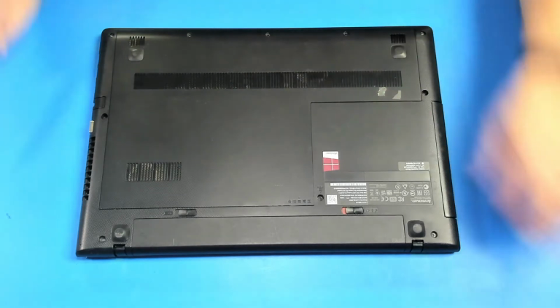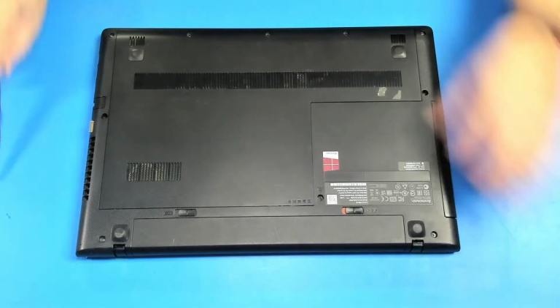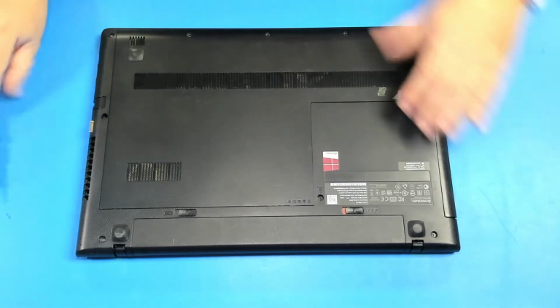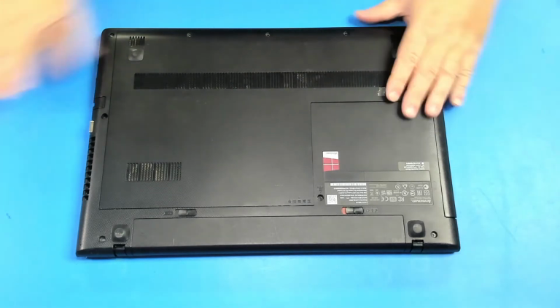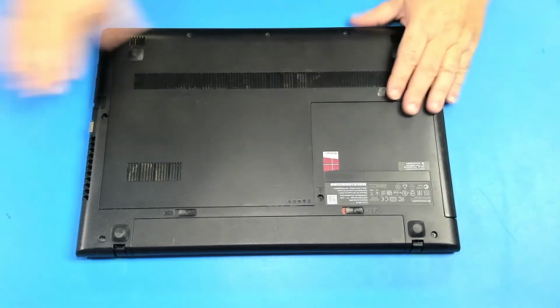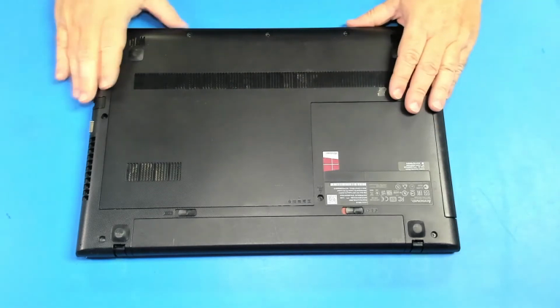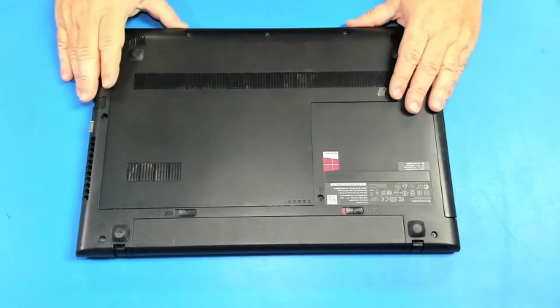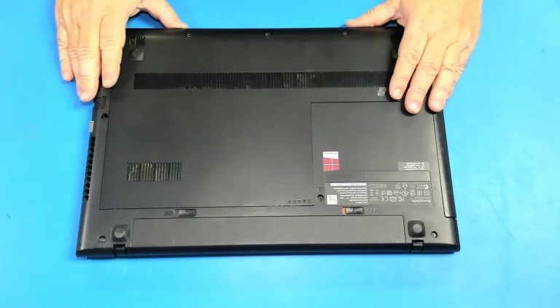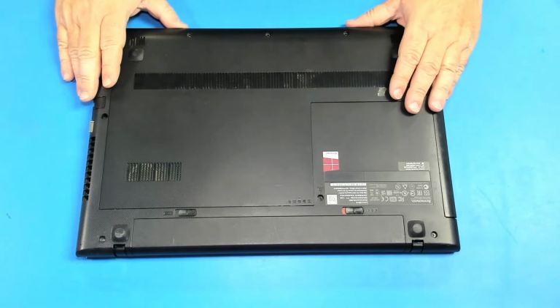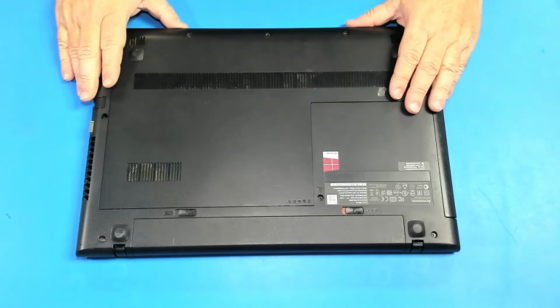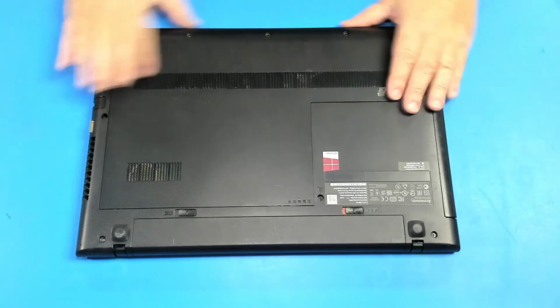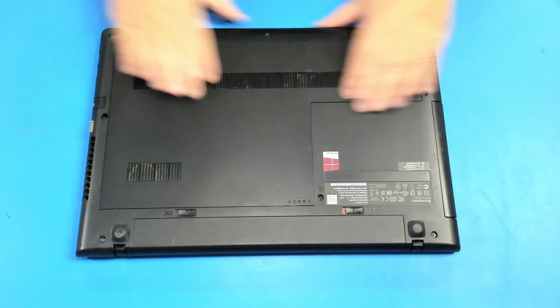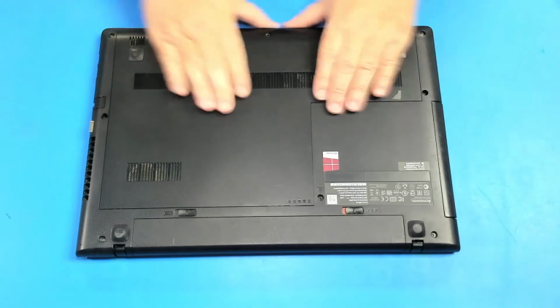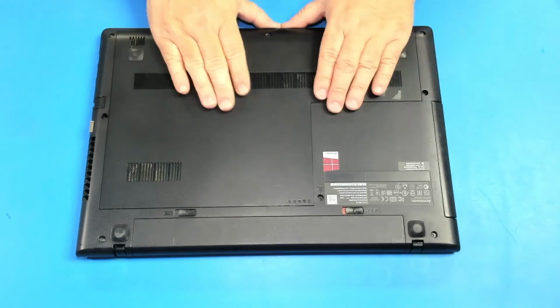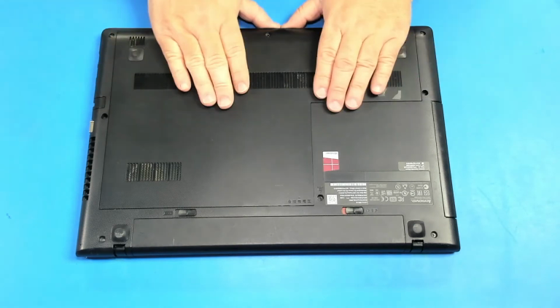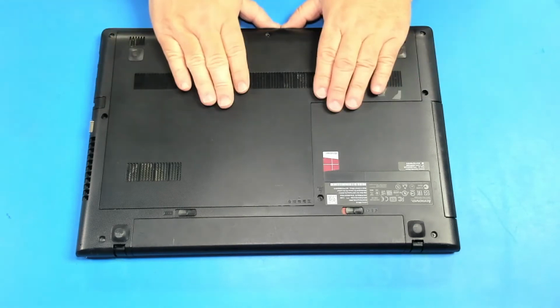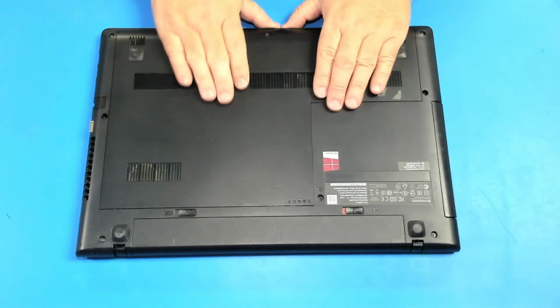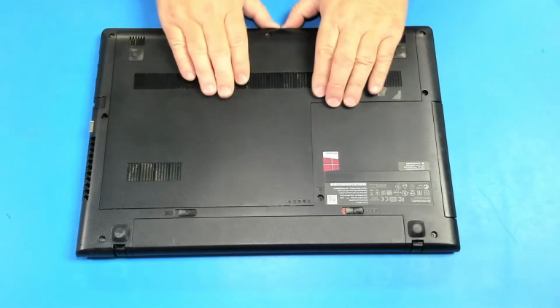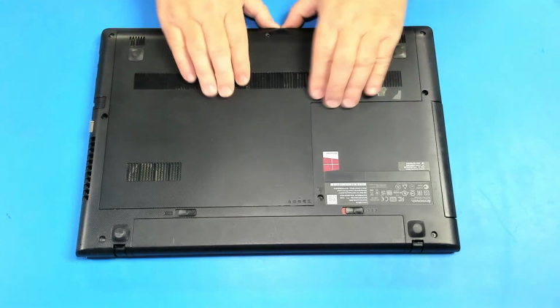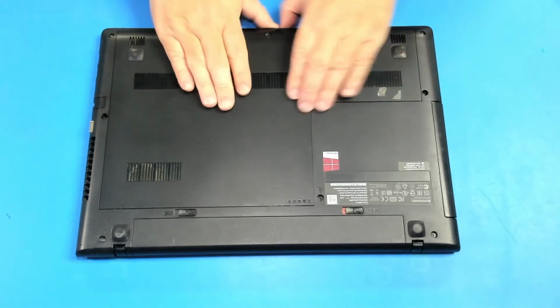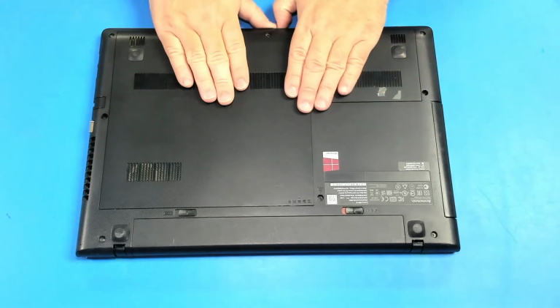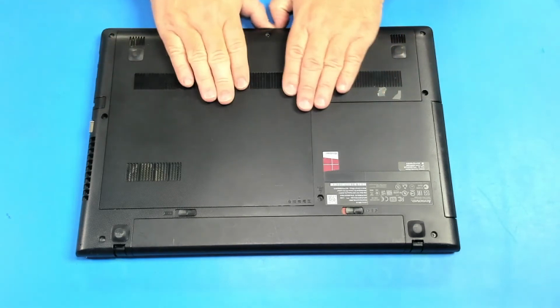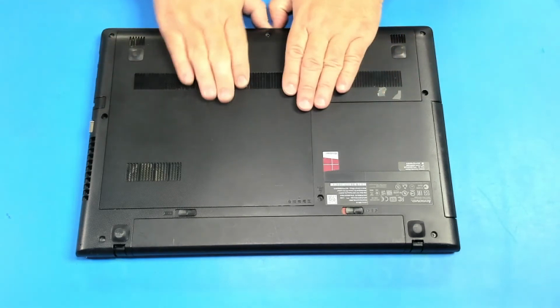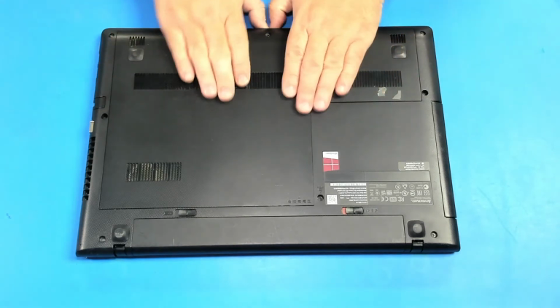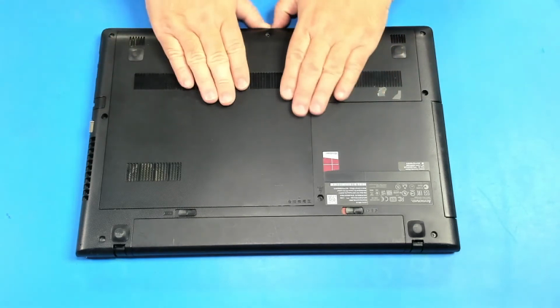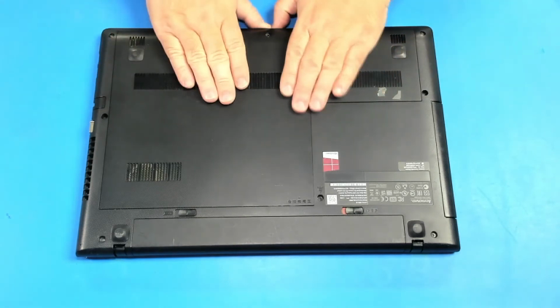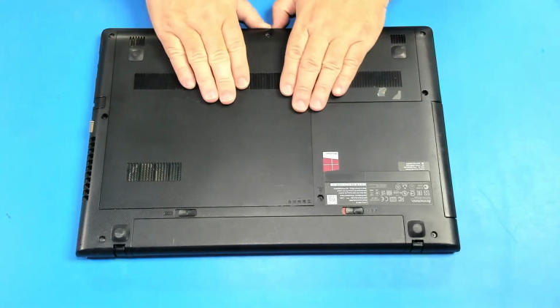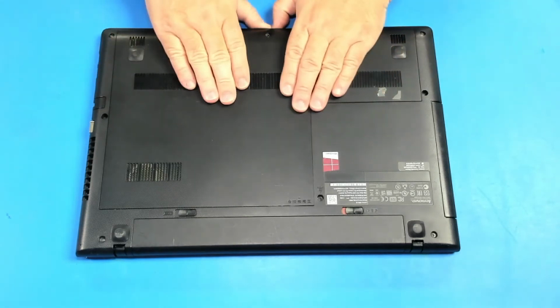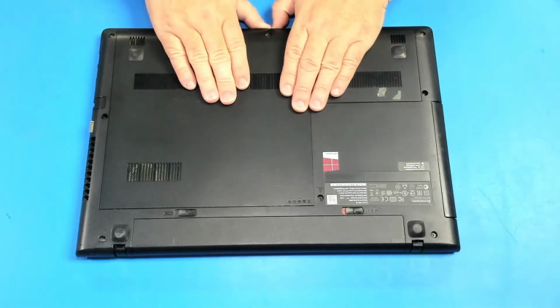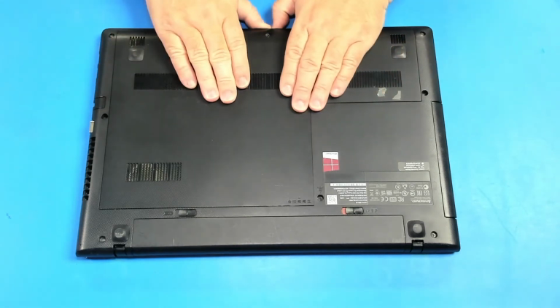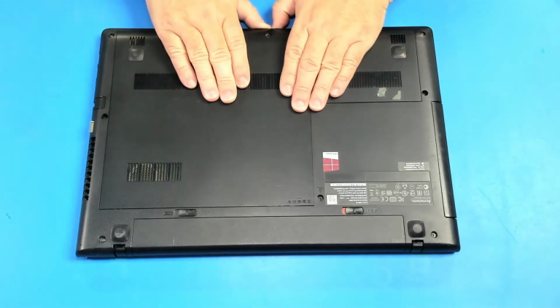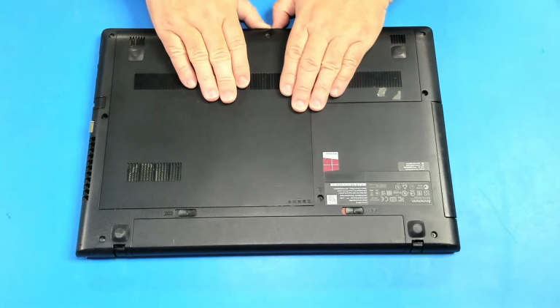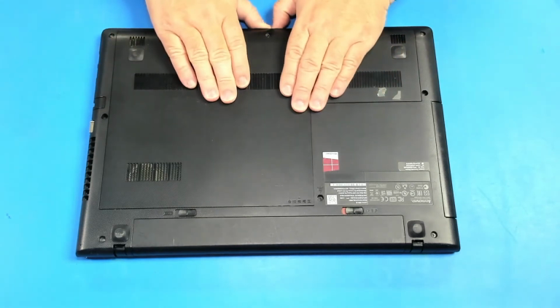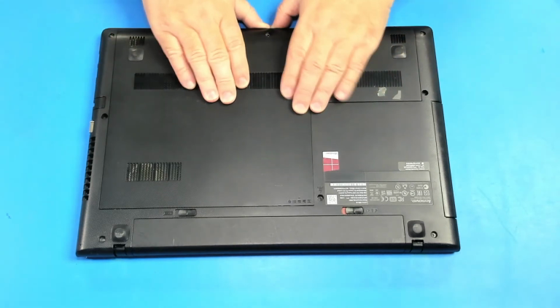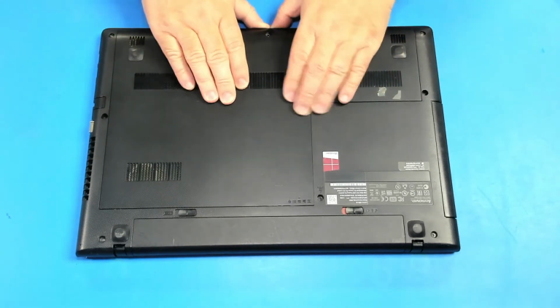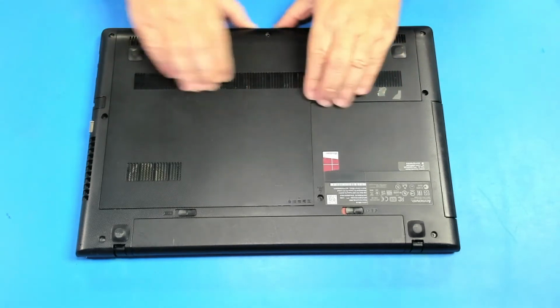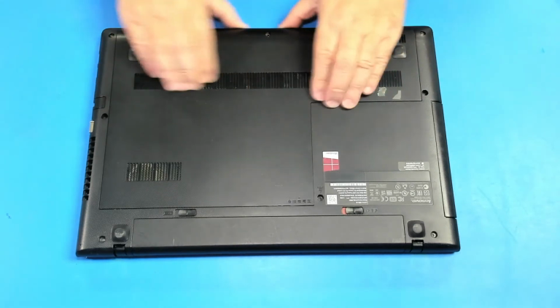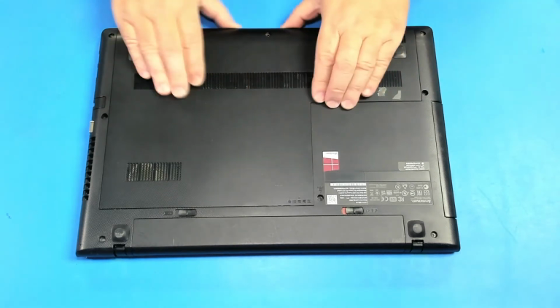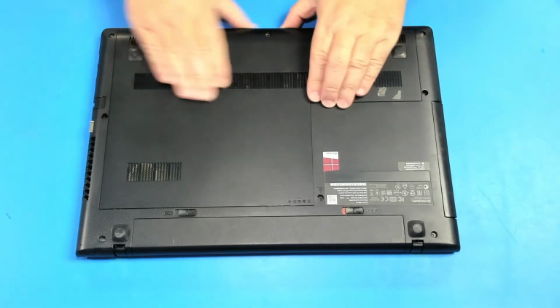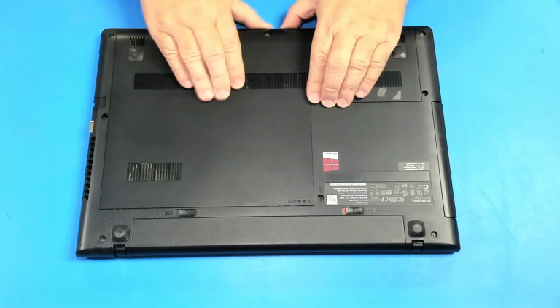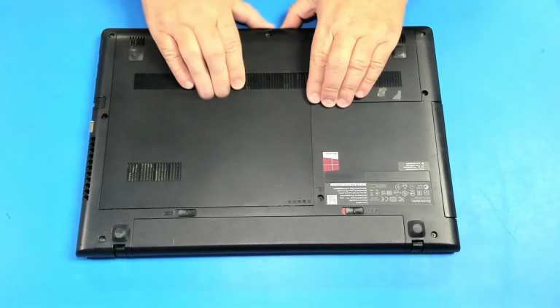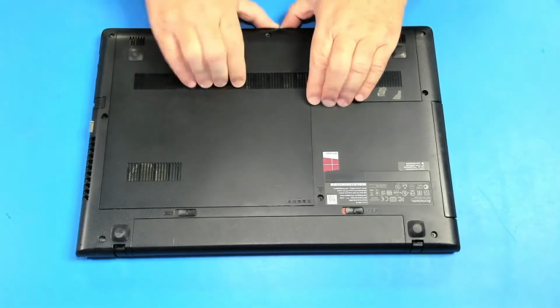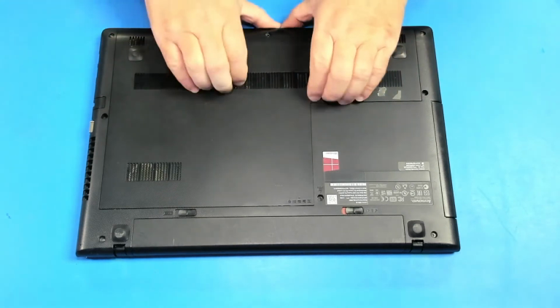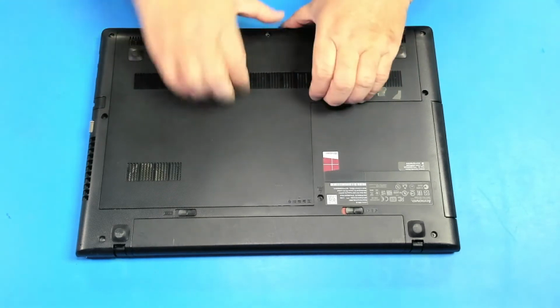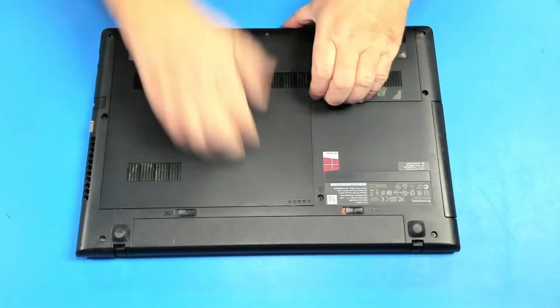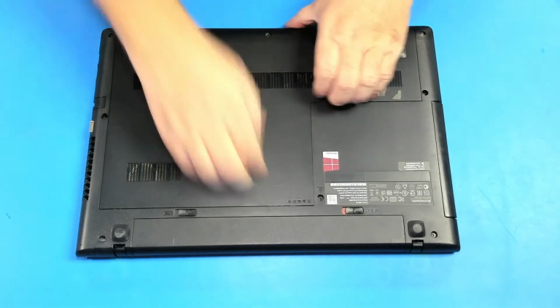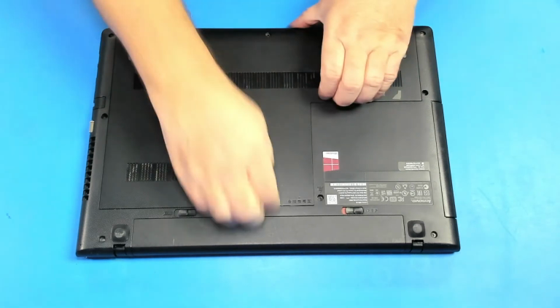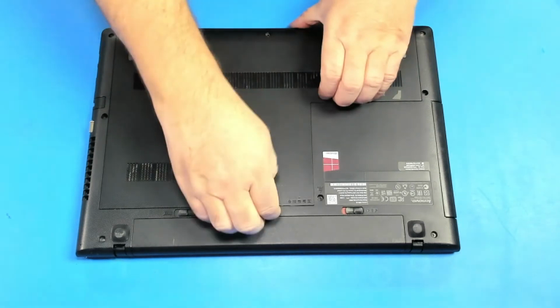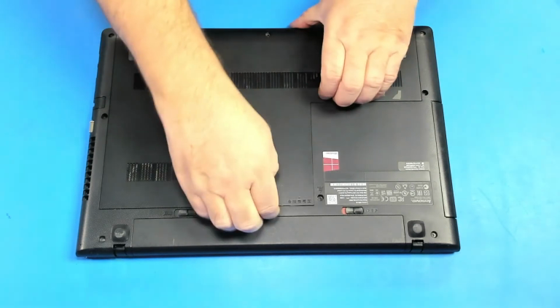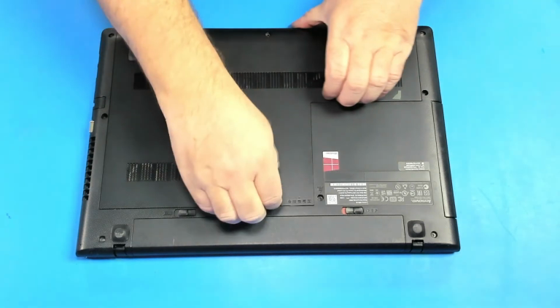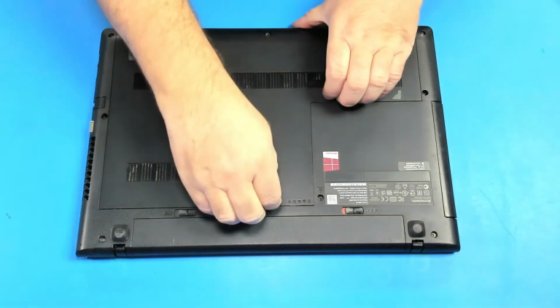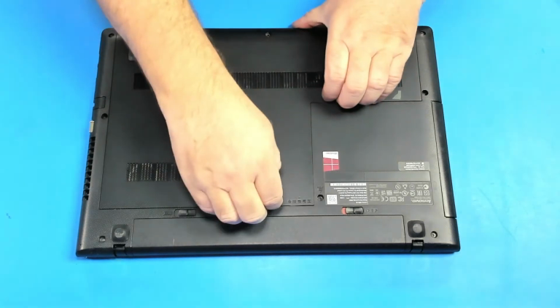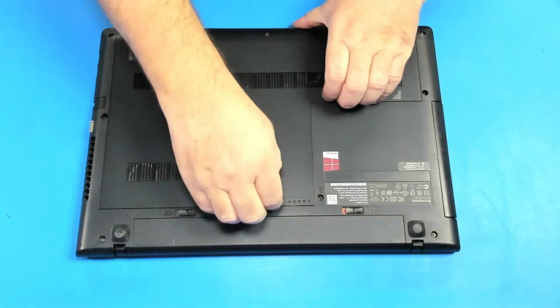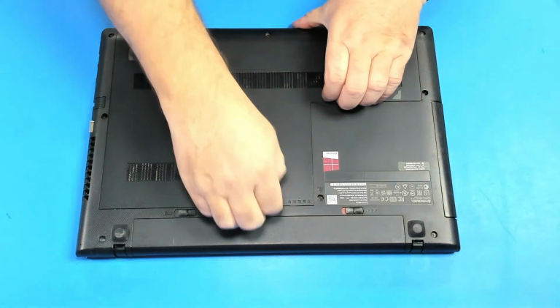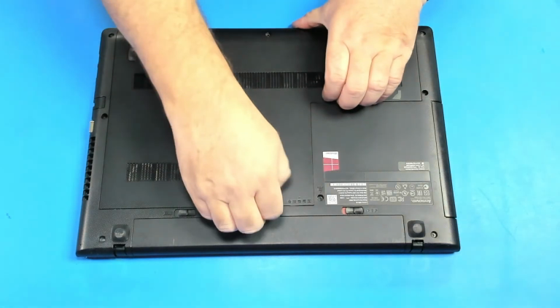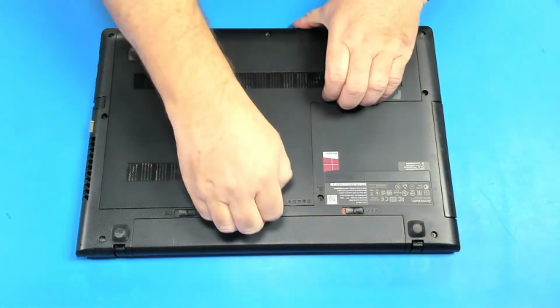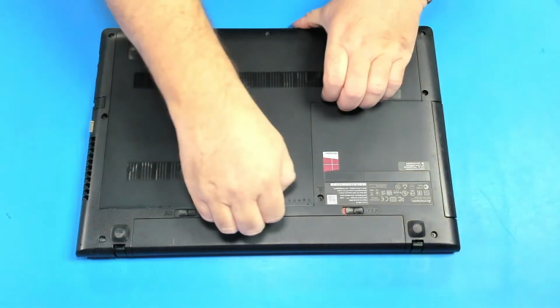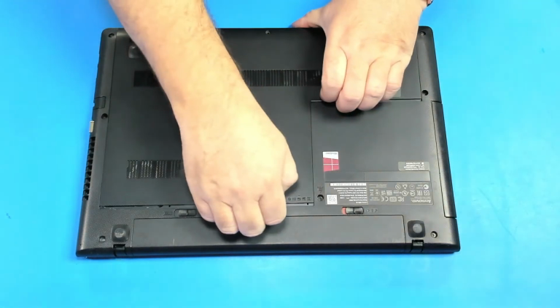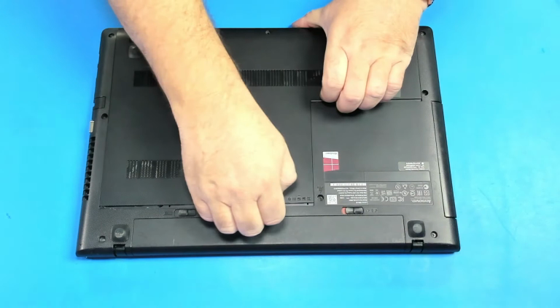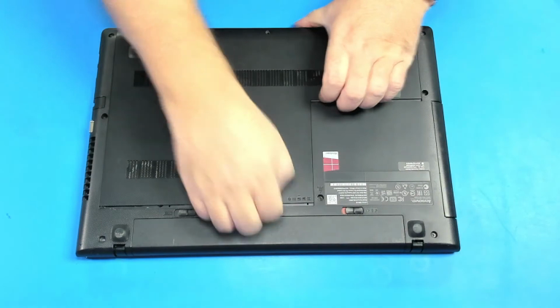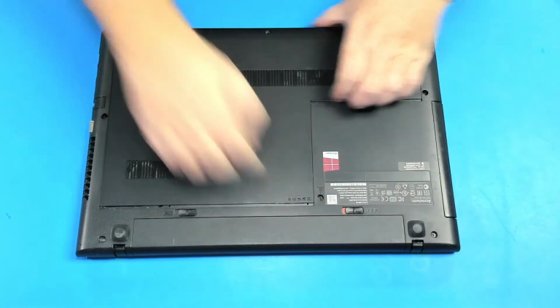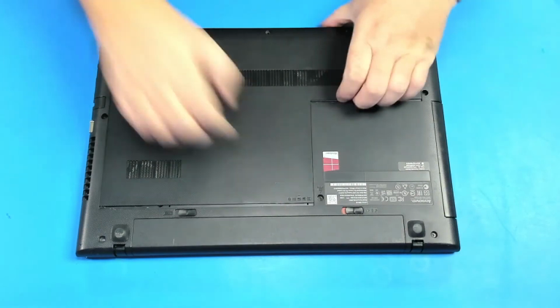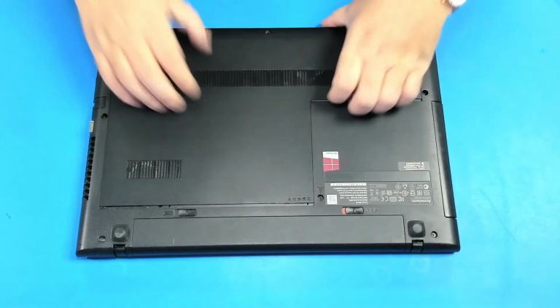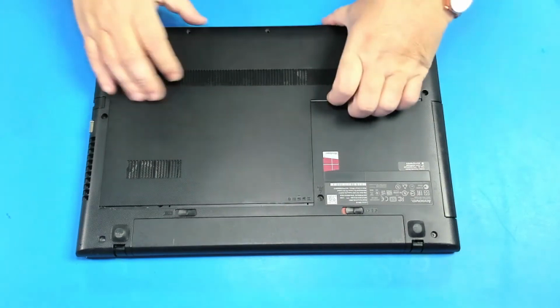To take out the panel we just slide it towards you. That's it.